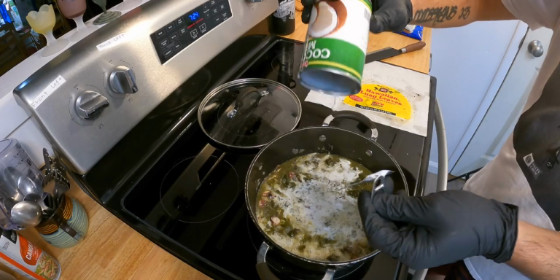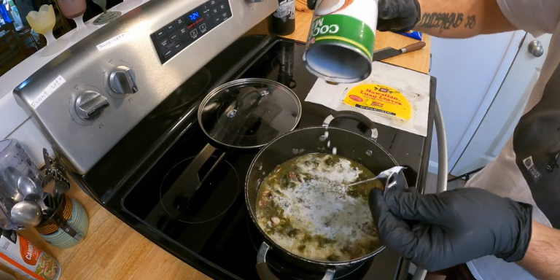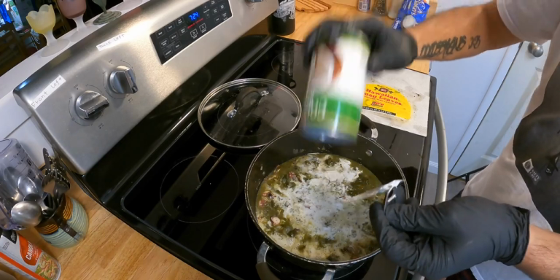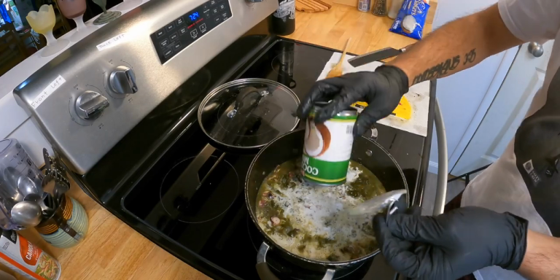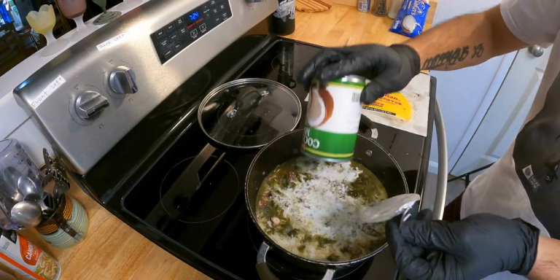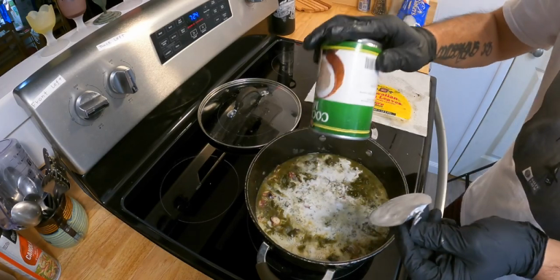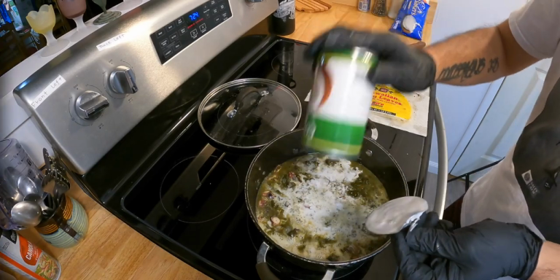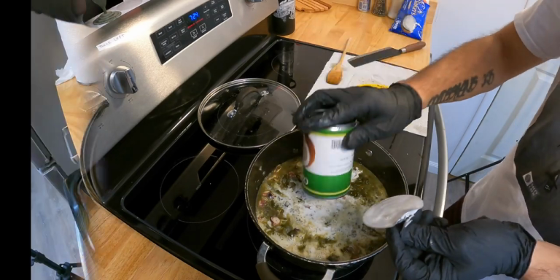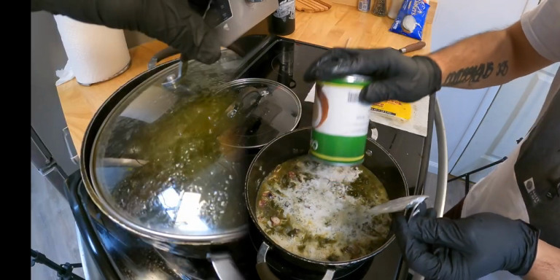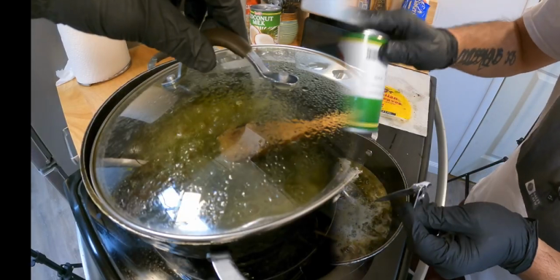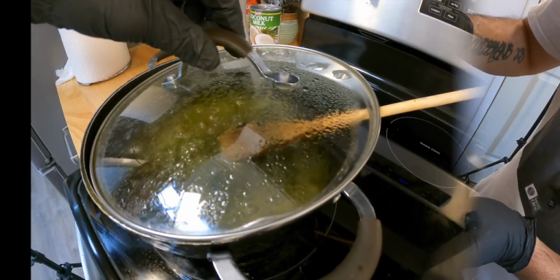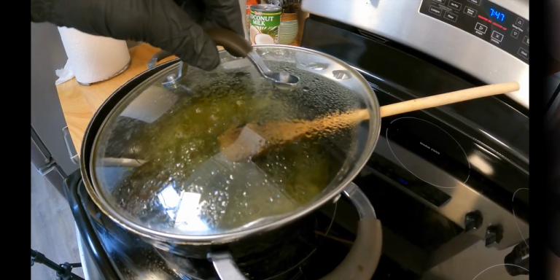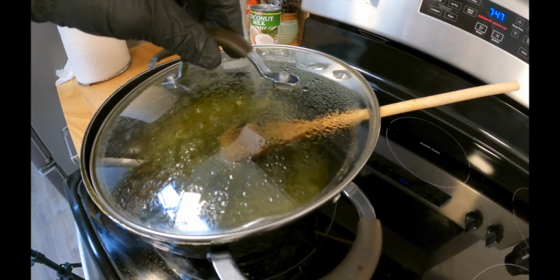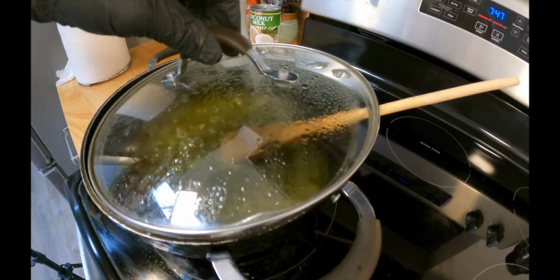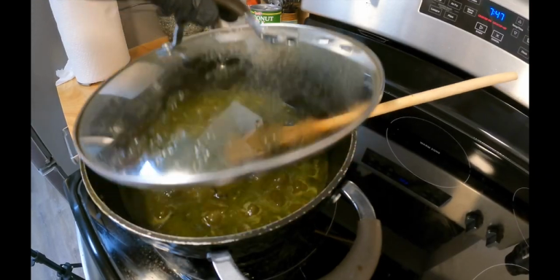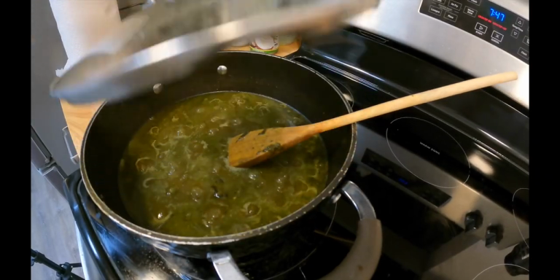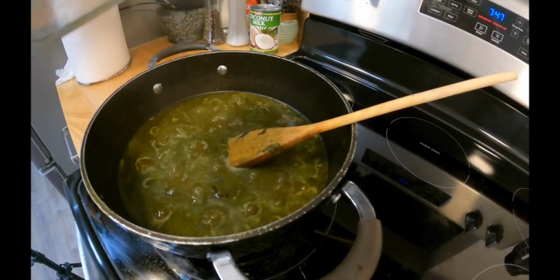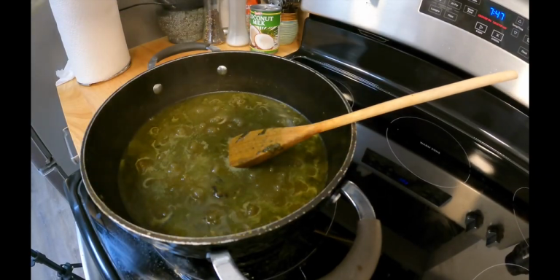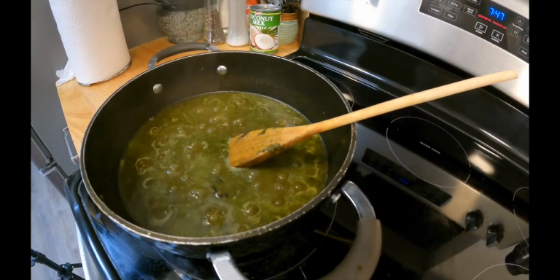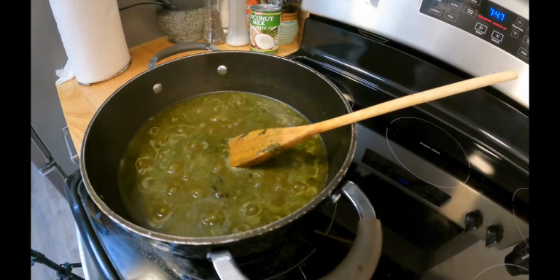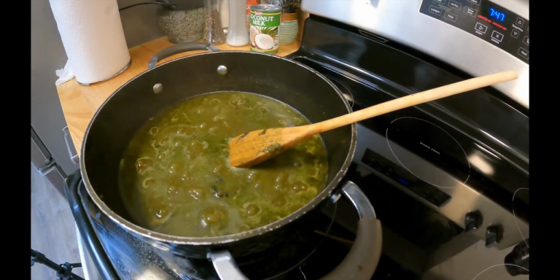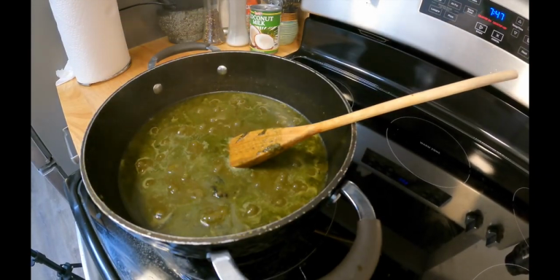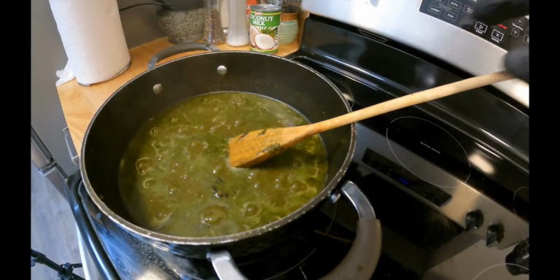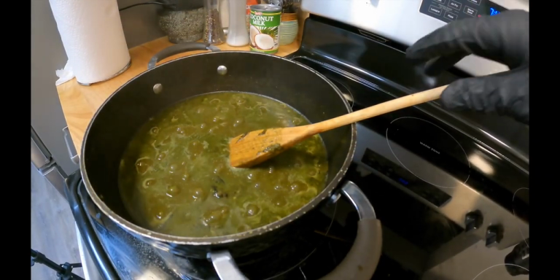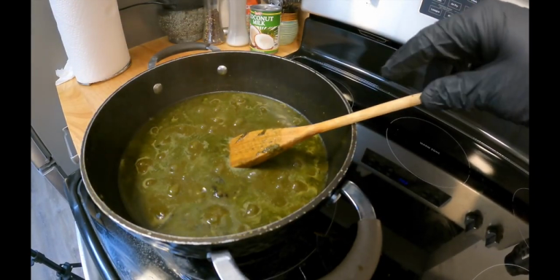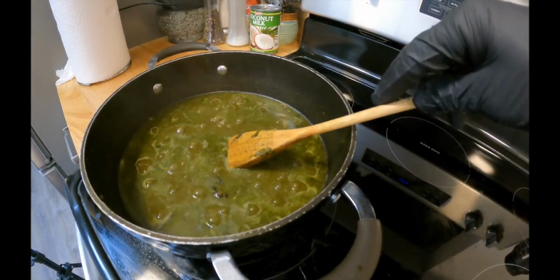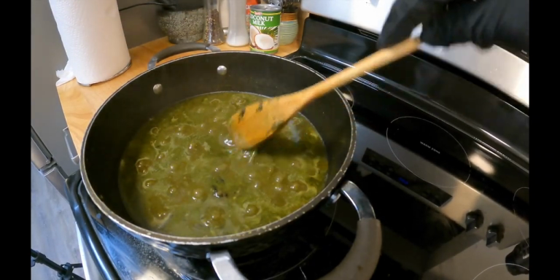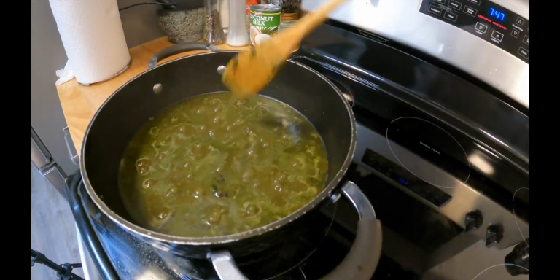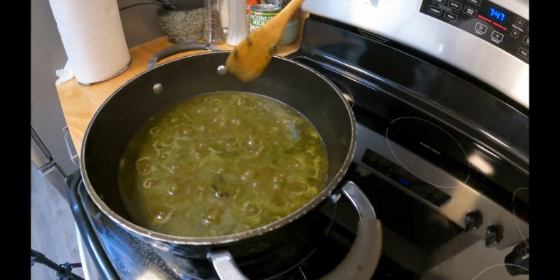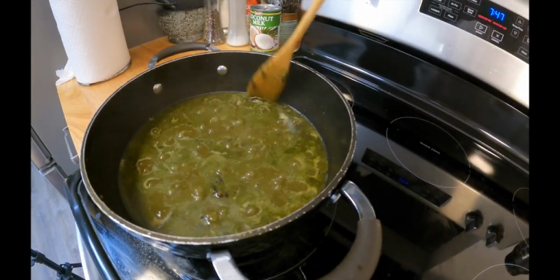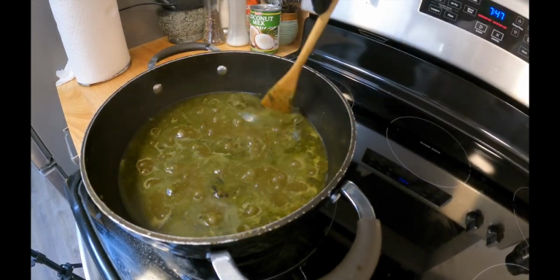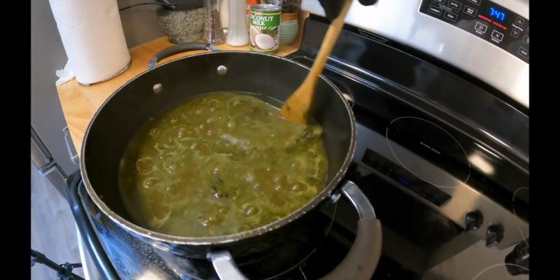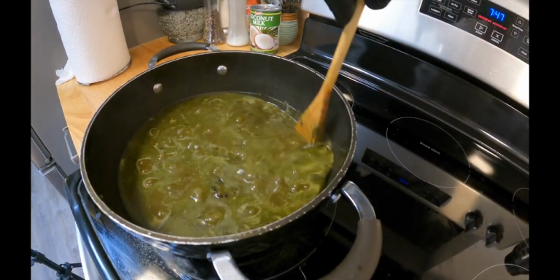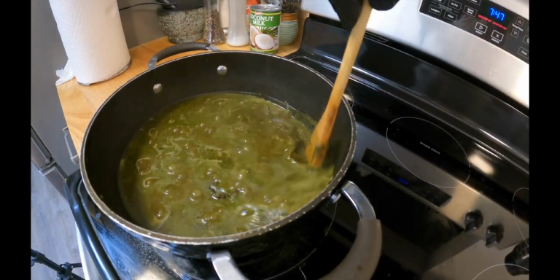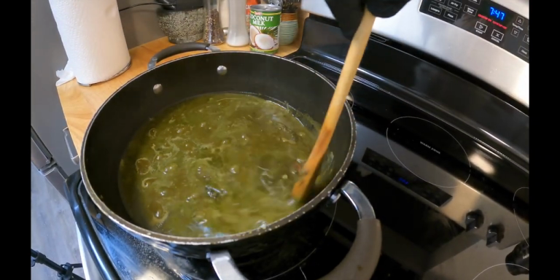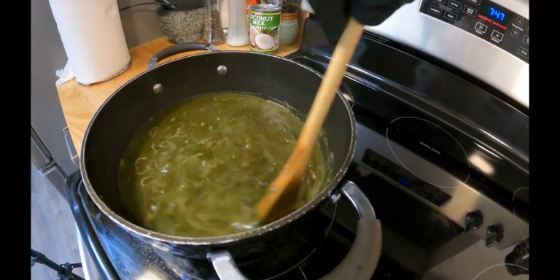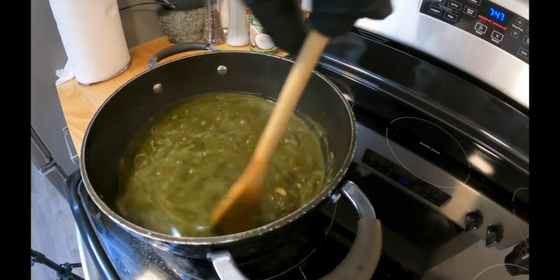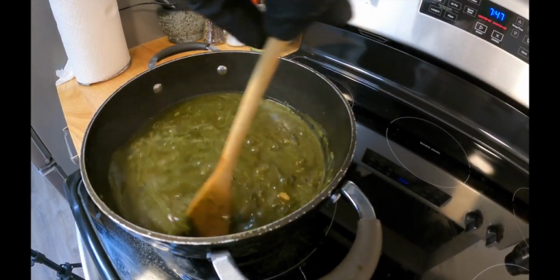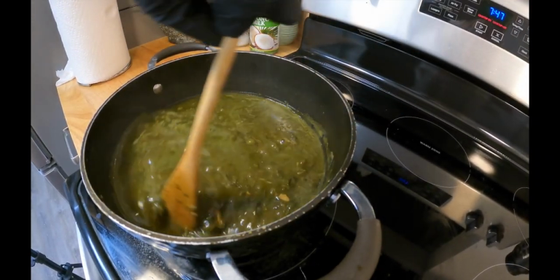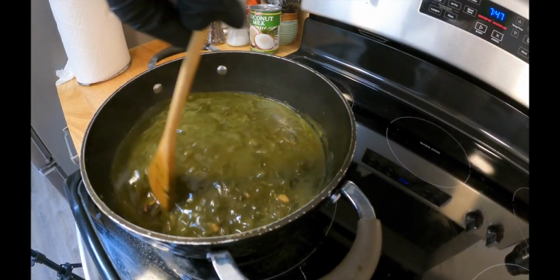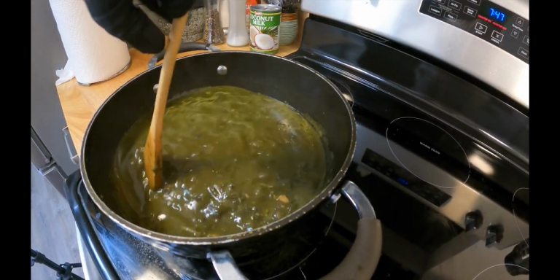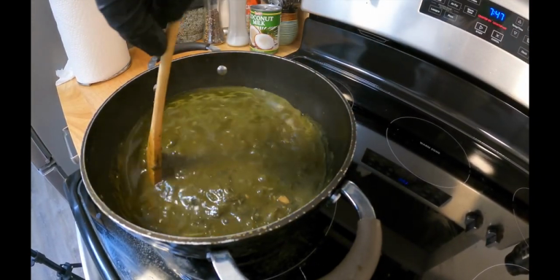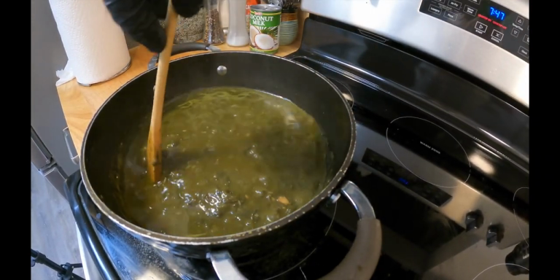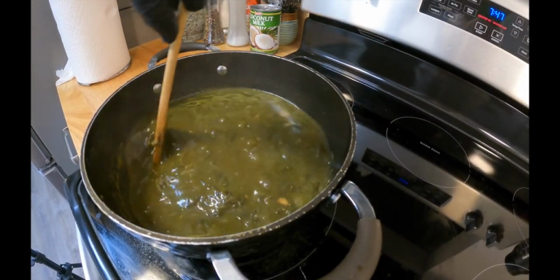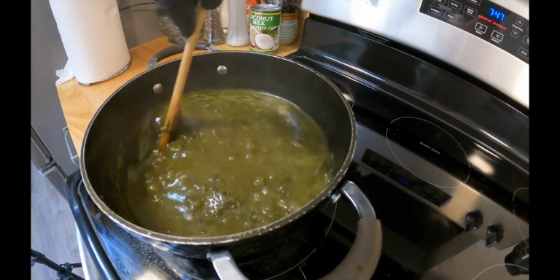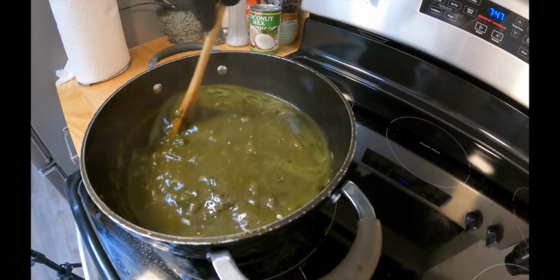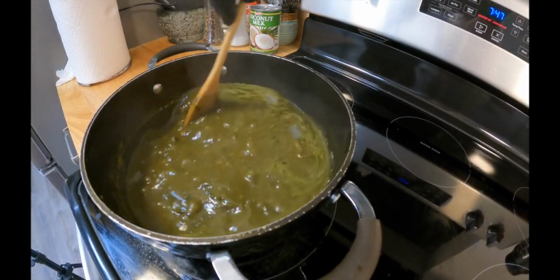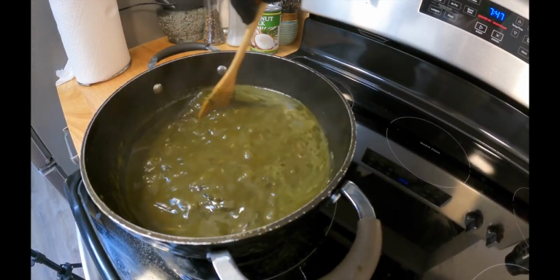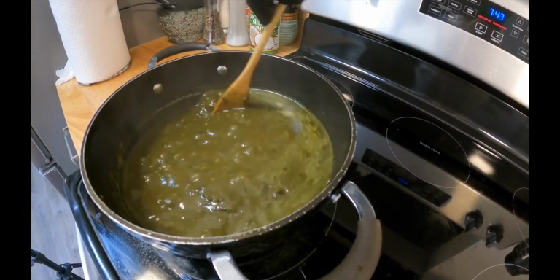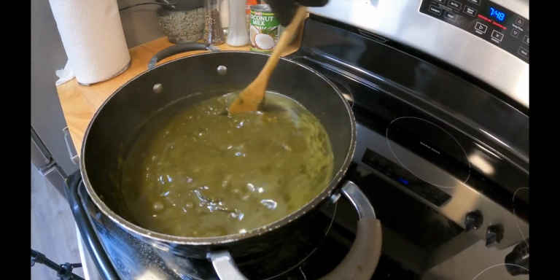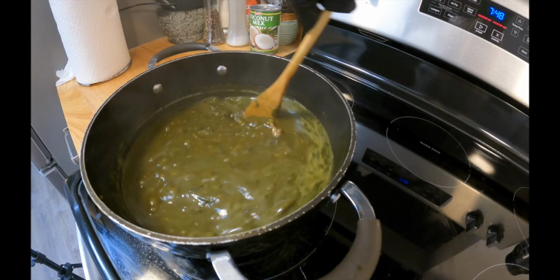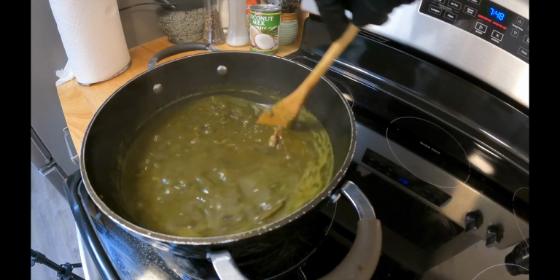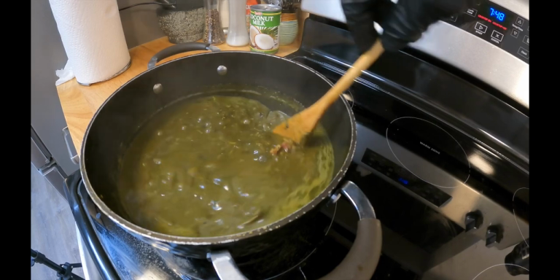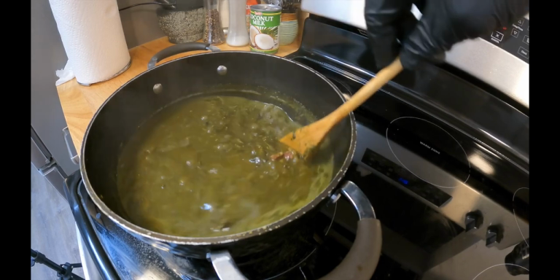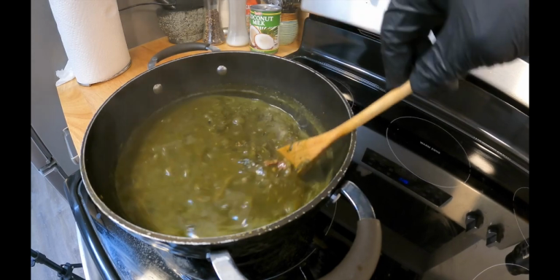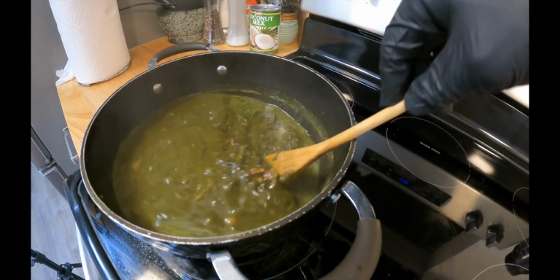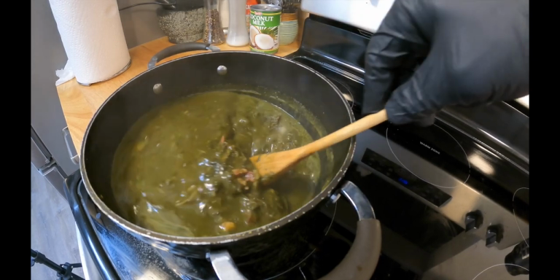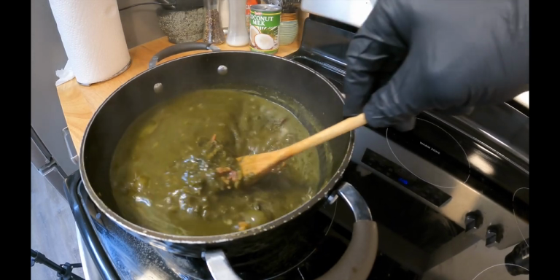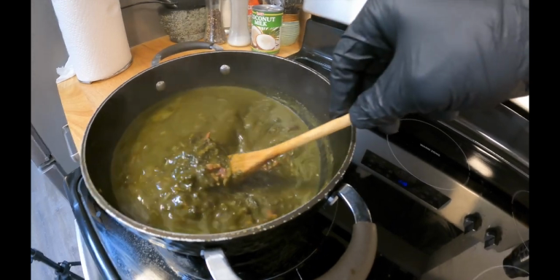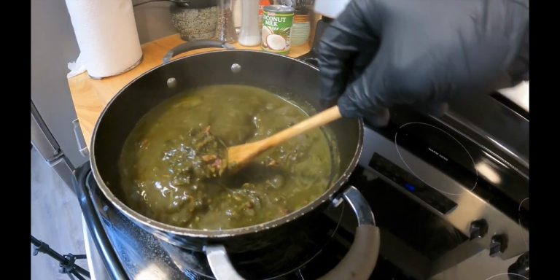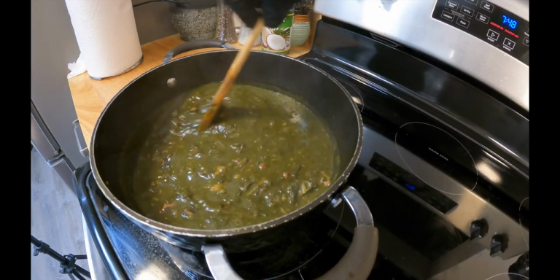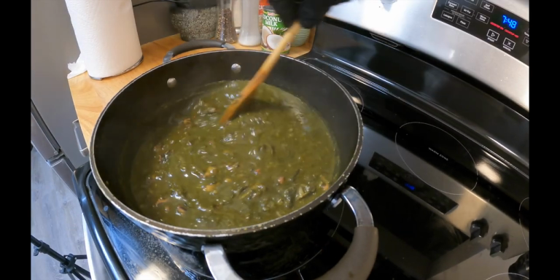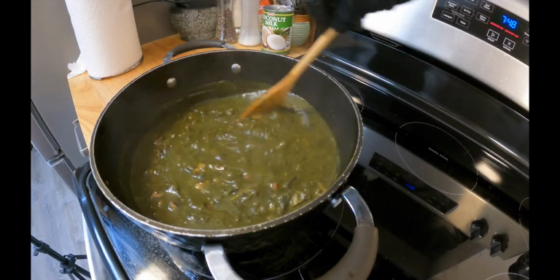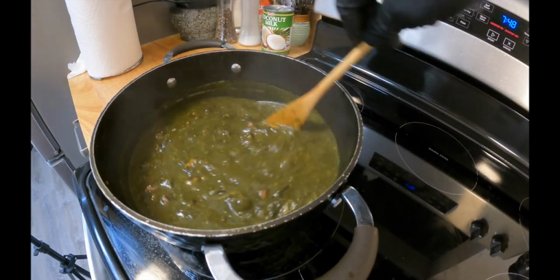Boil that nicely for 20 to 30 minutes. Keep it on a simmer and everyone's happy.